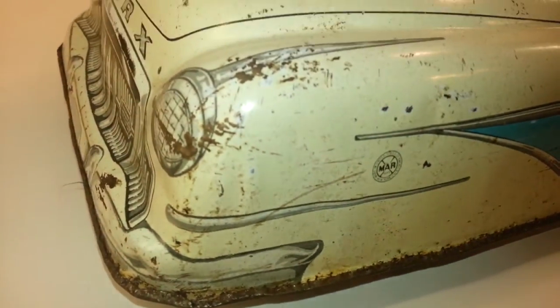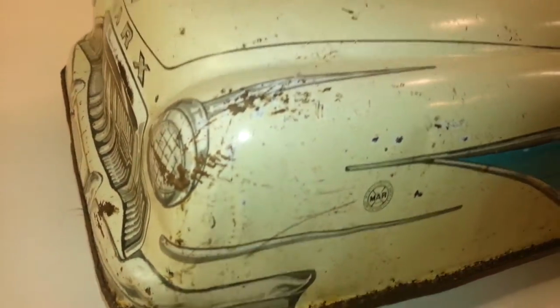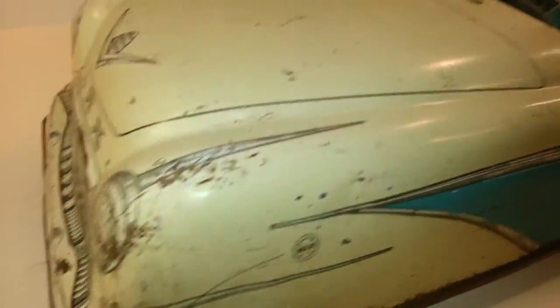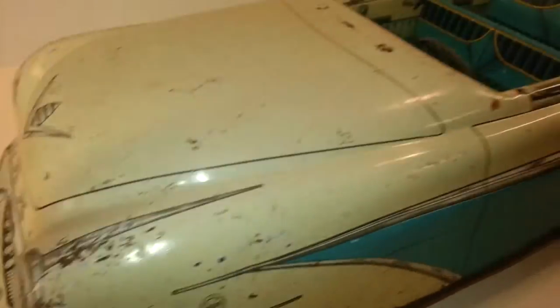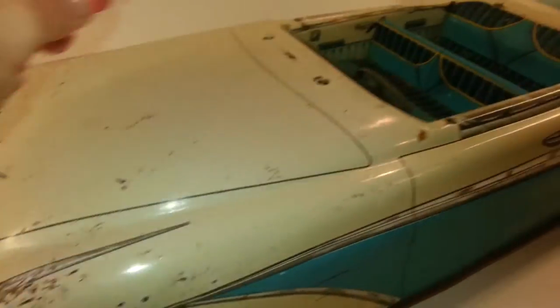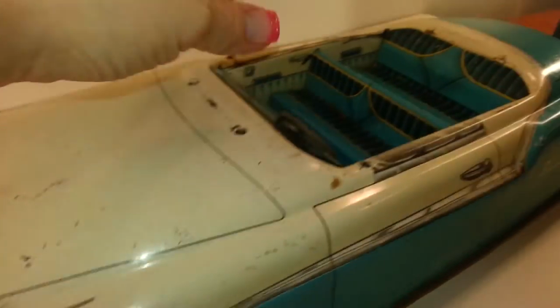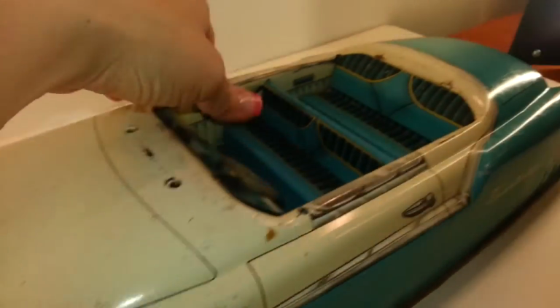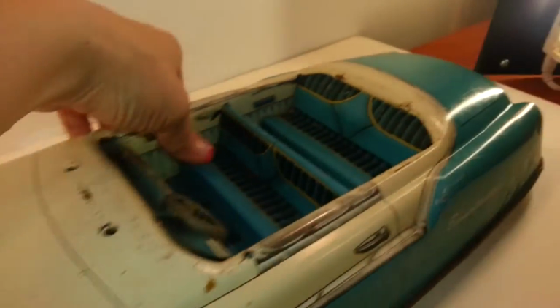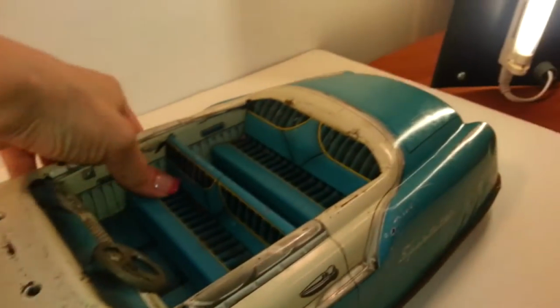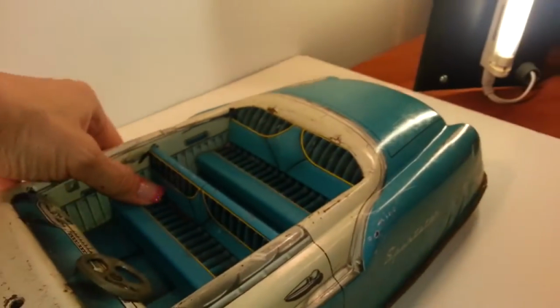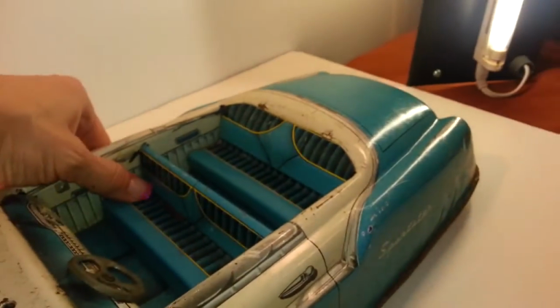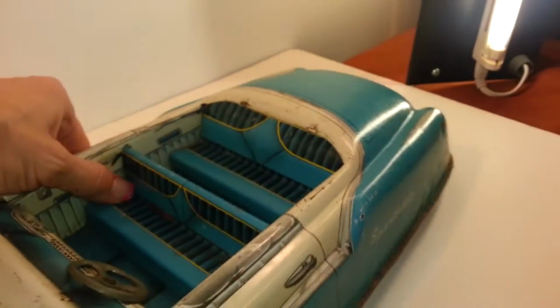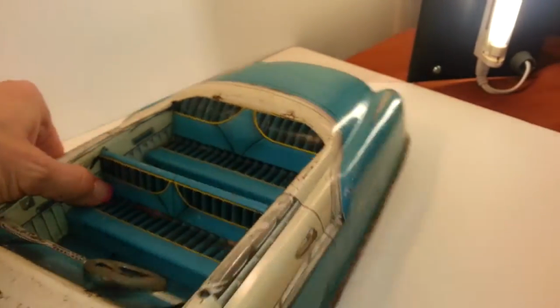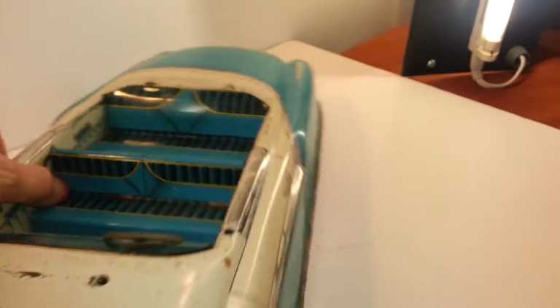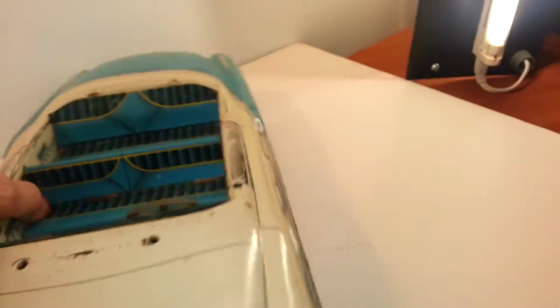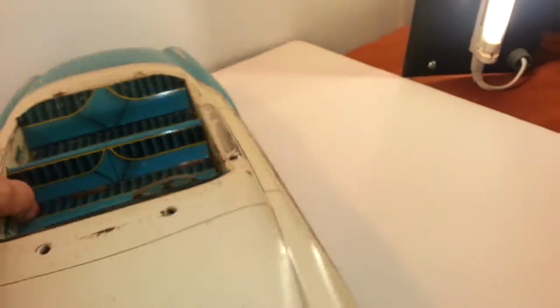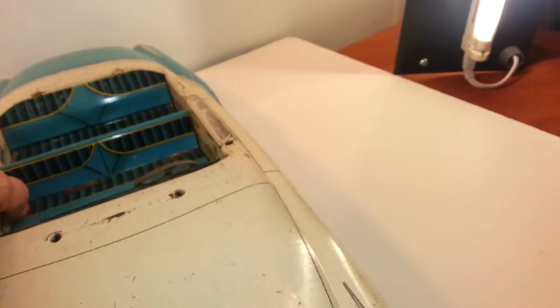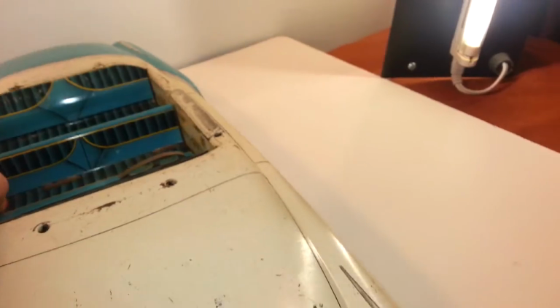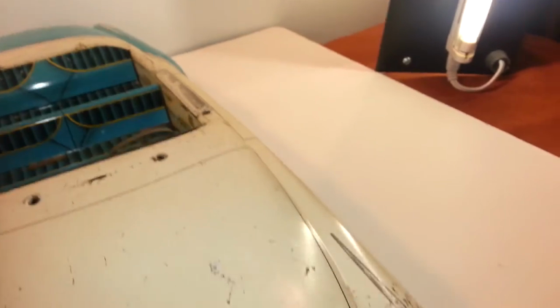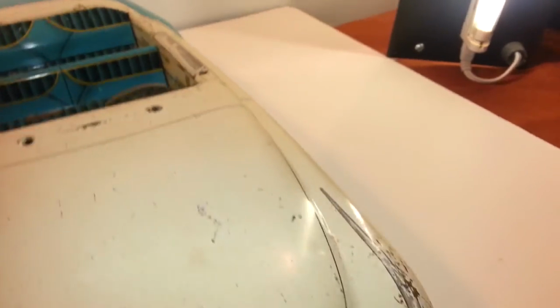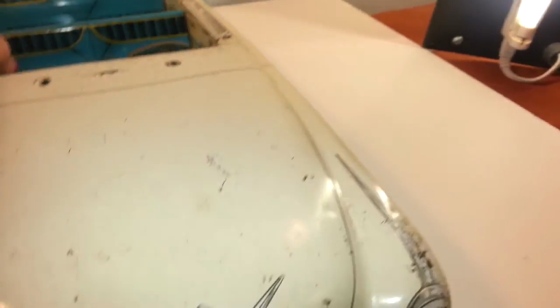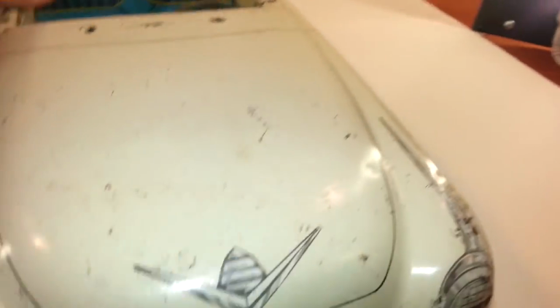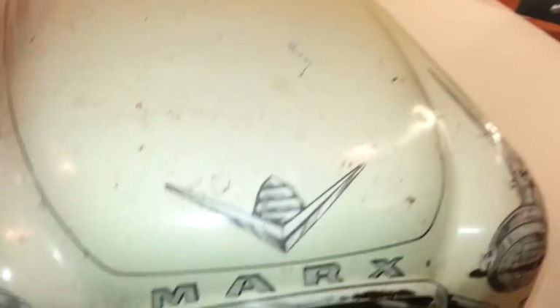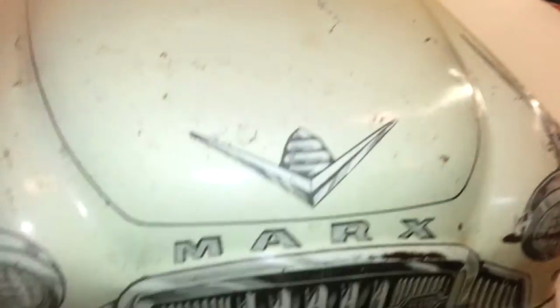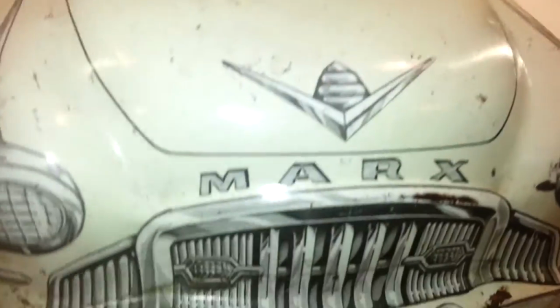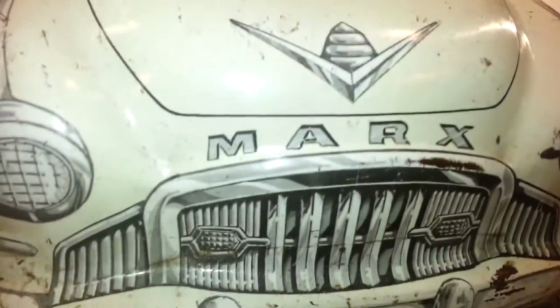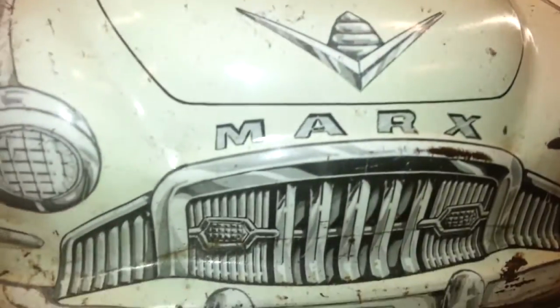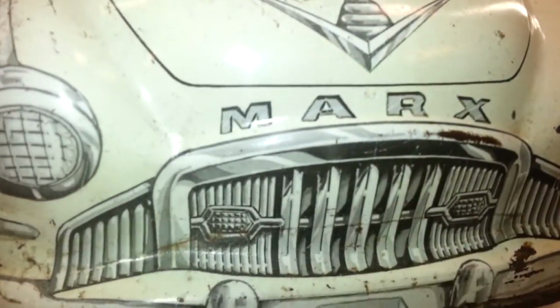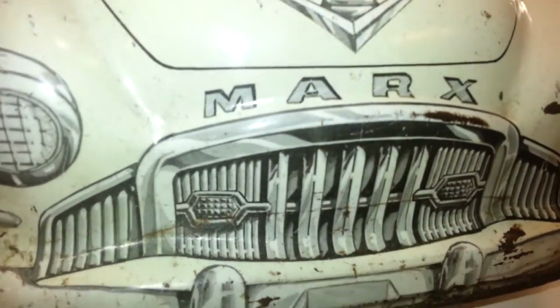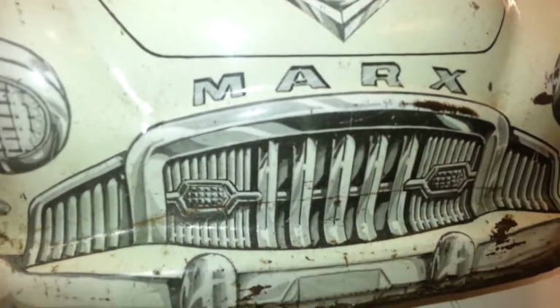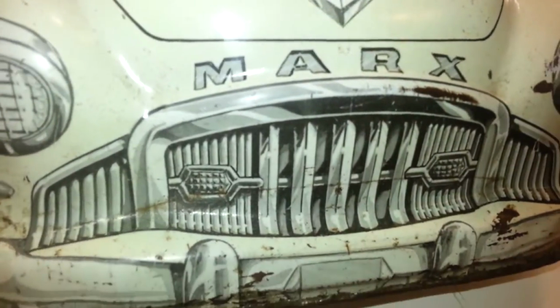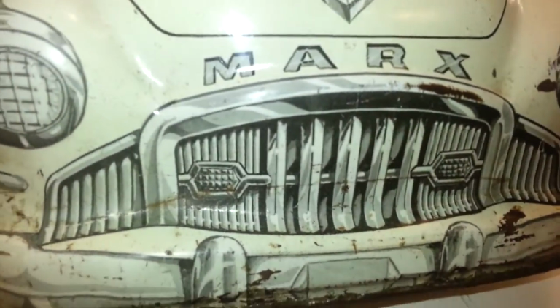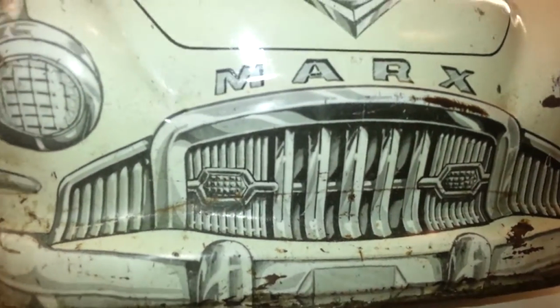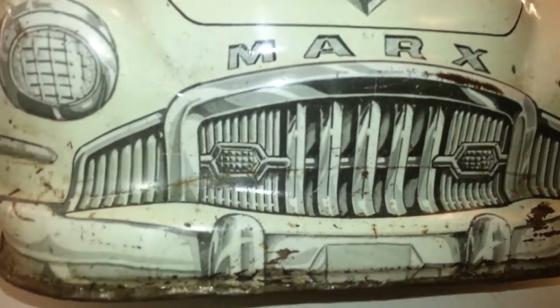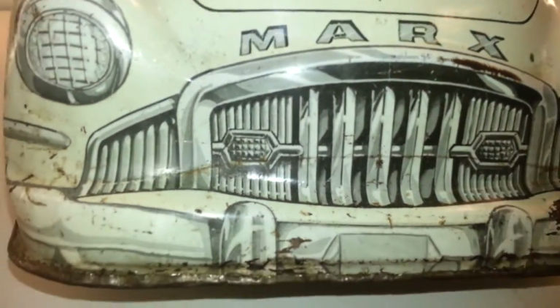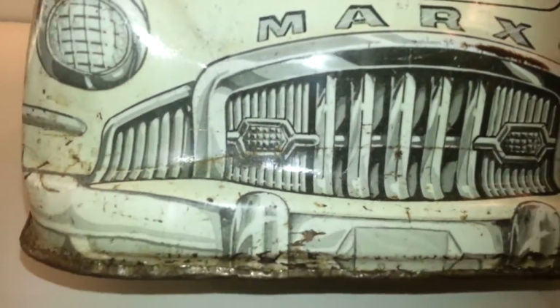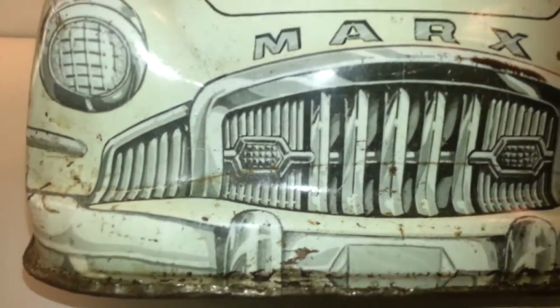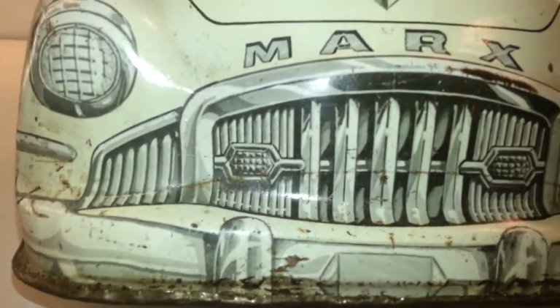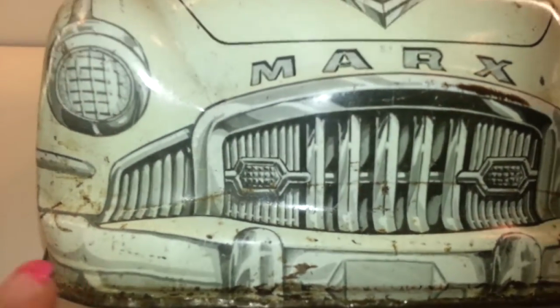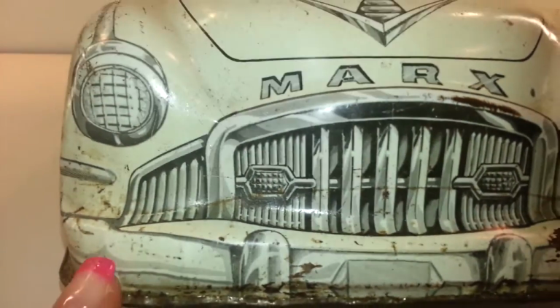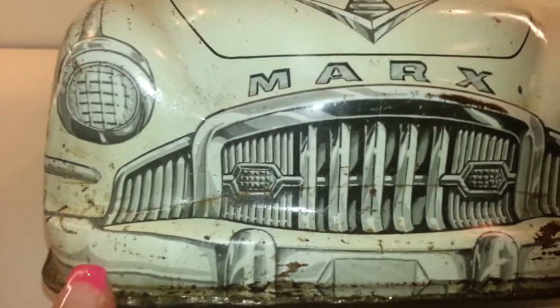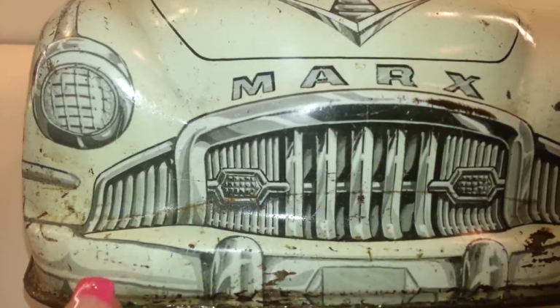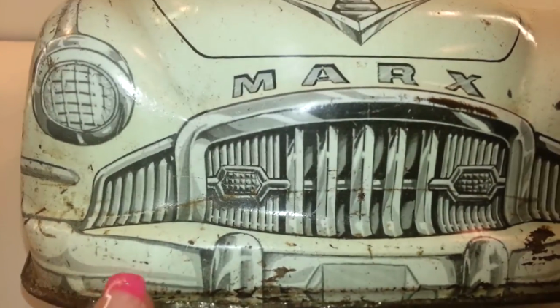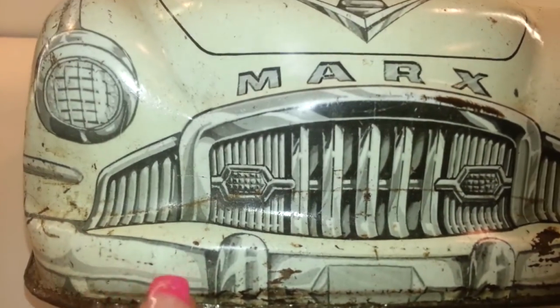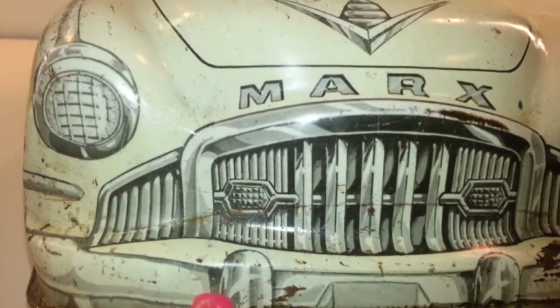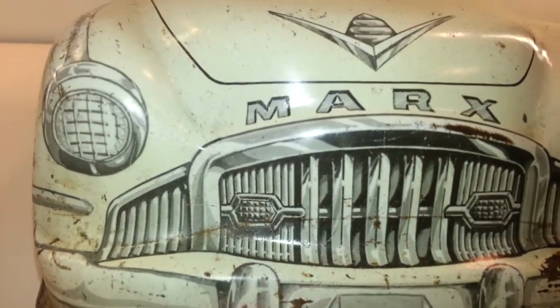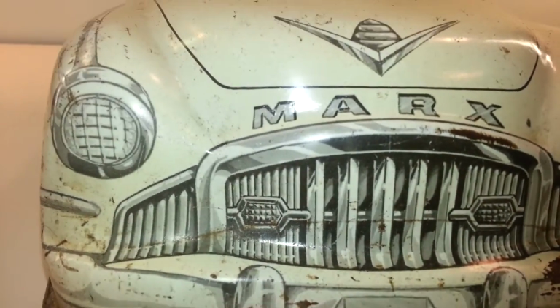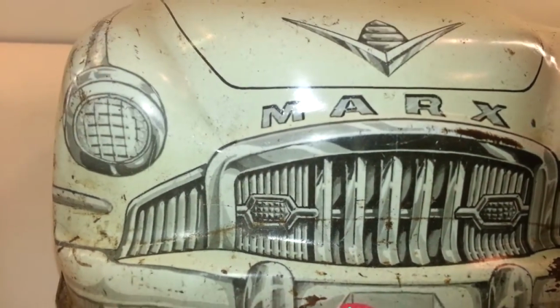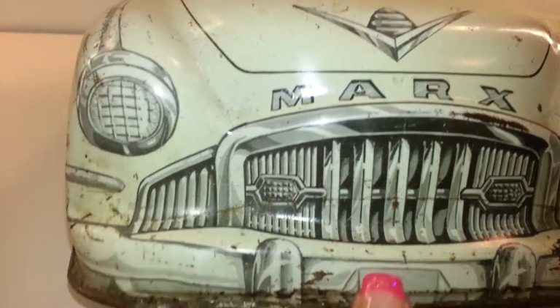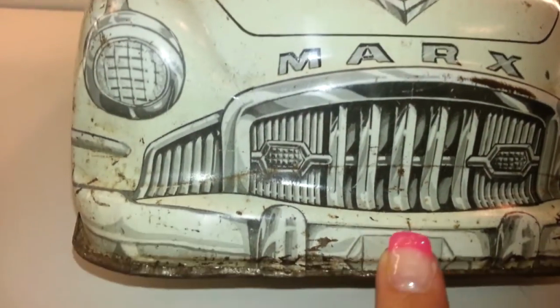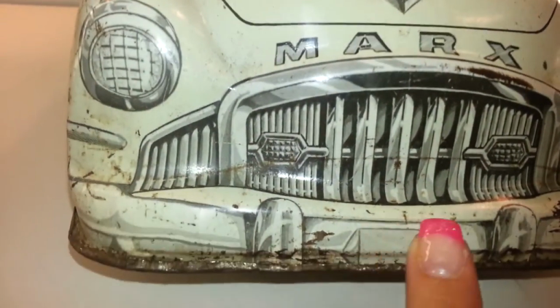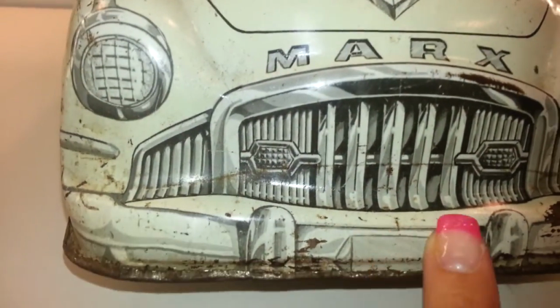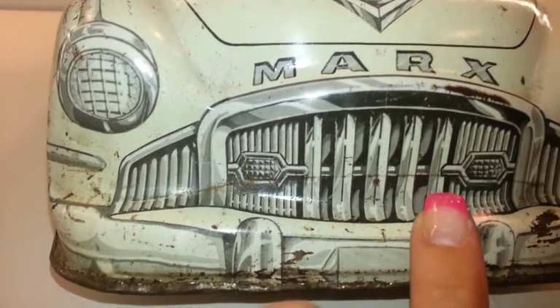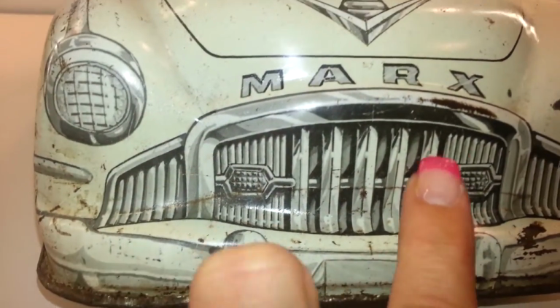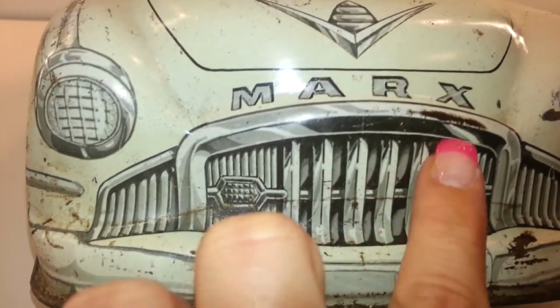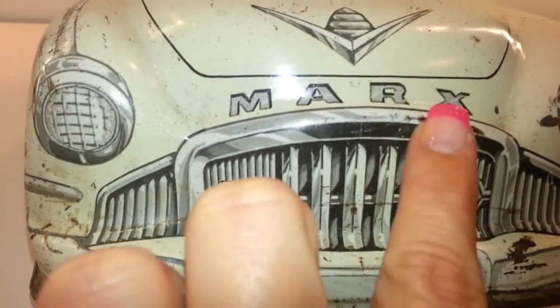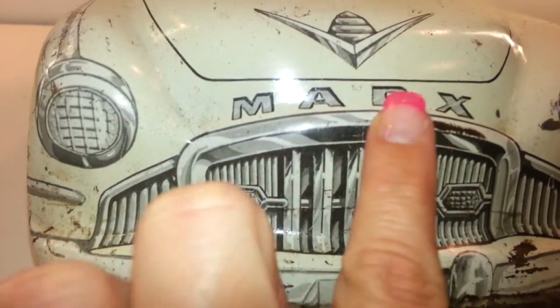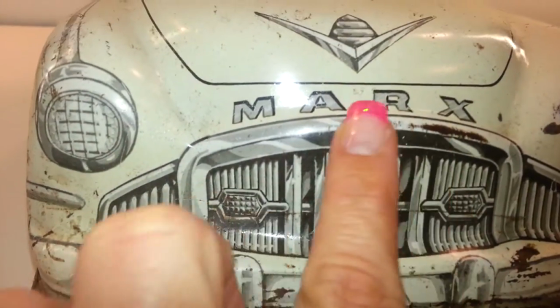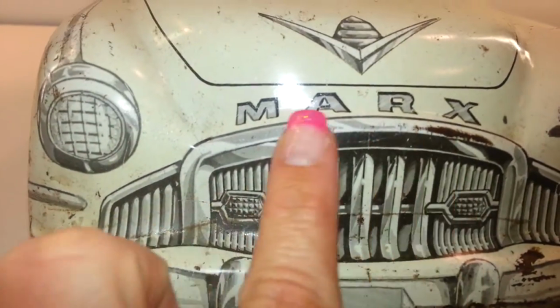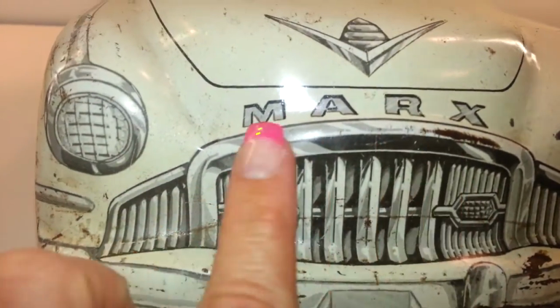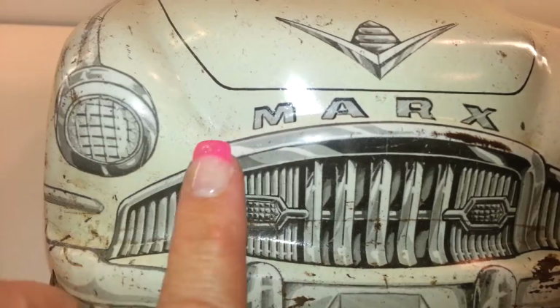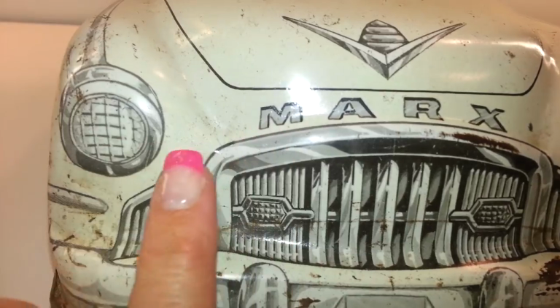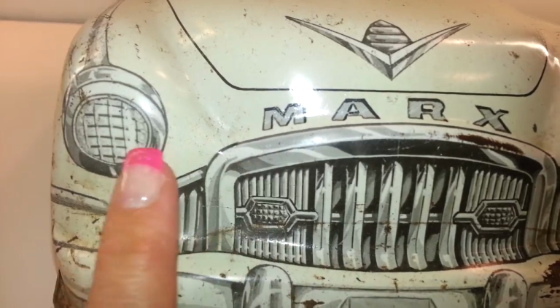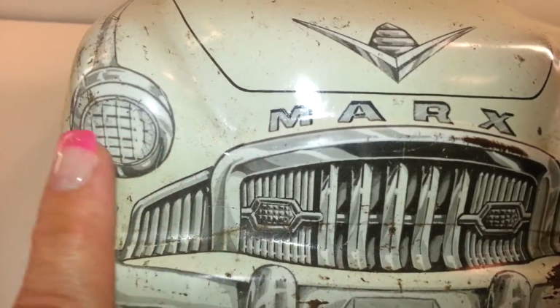And there's not very many of them. It still has the Marks logo on the front.